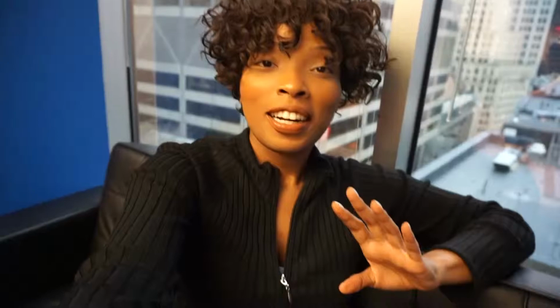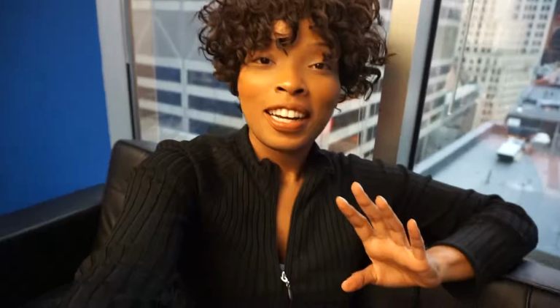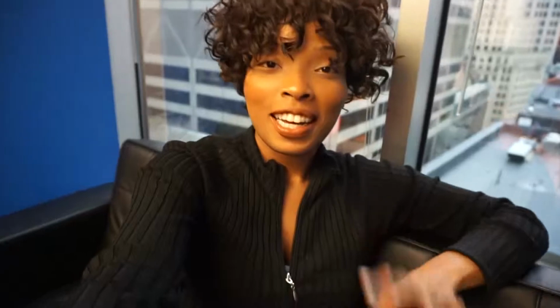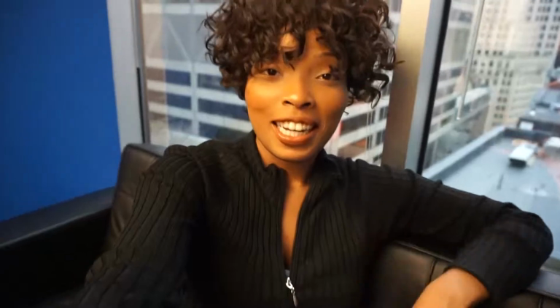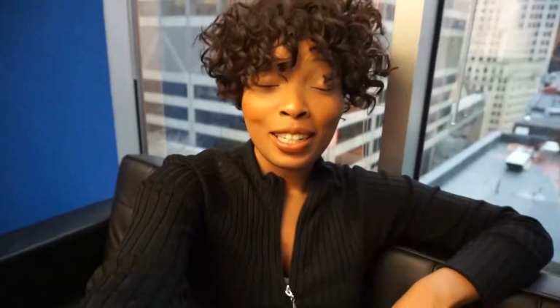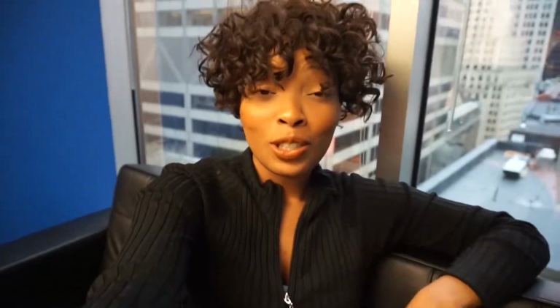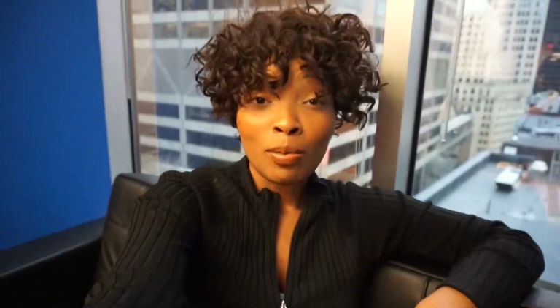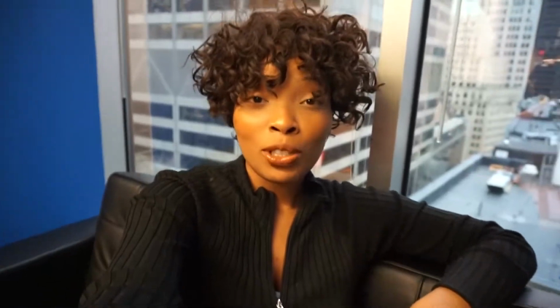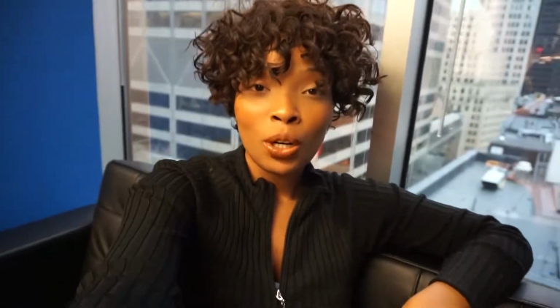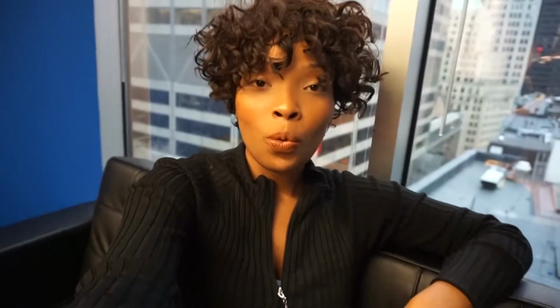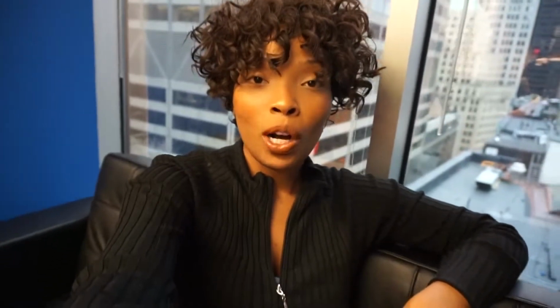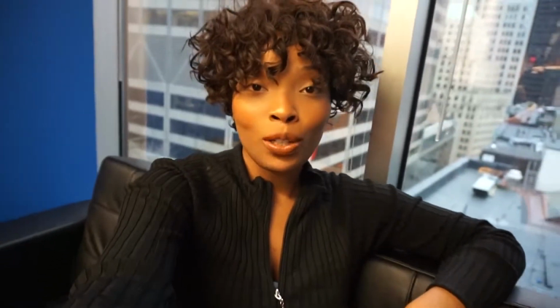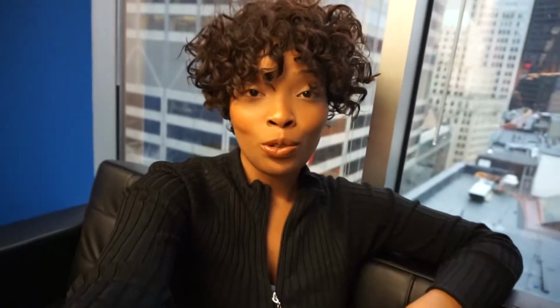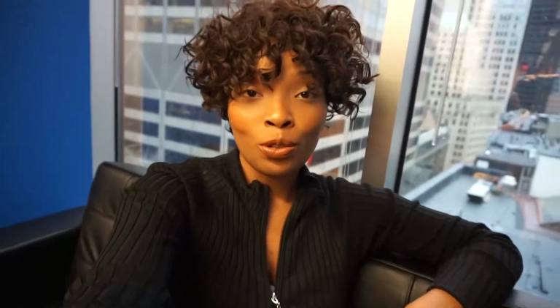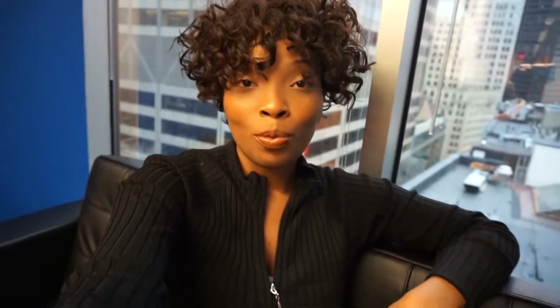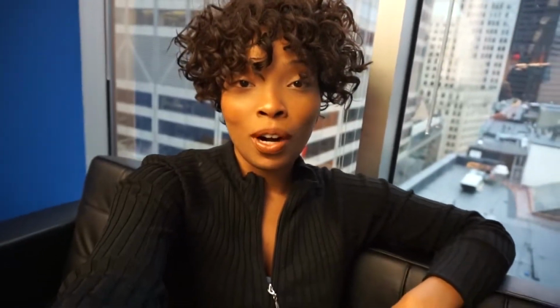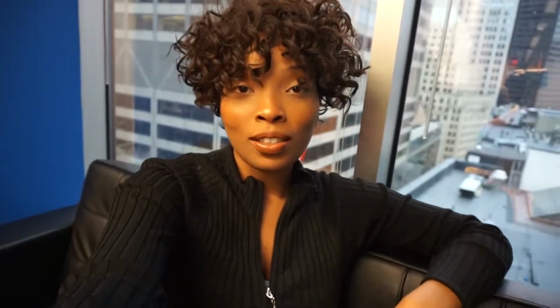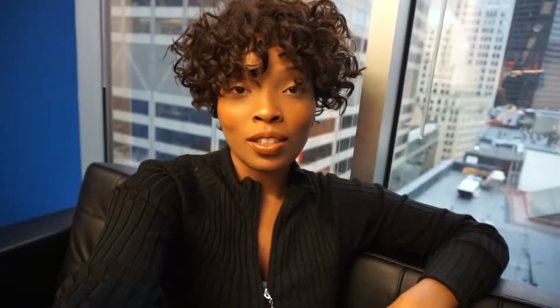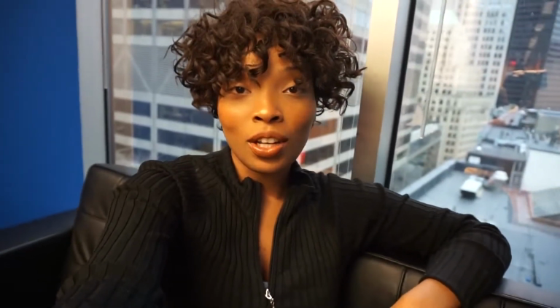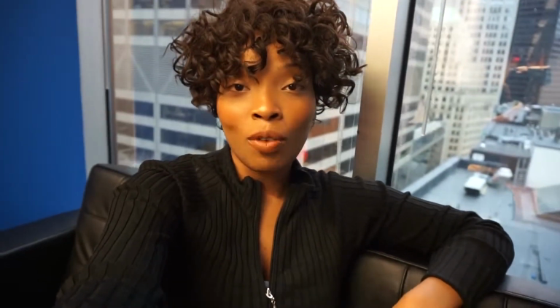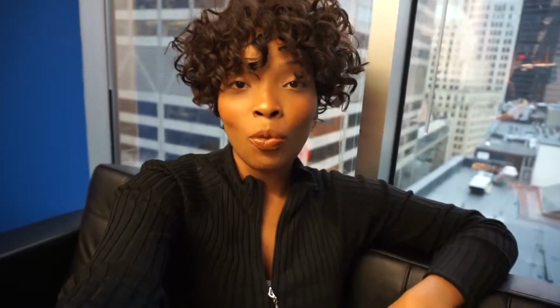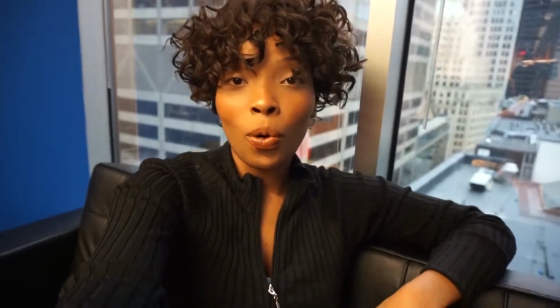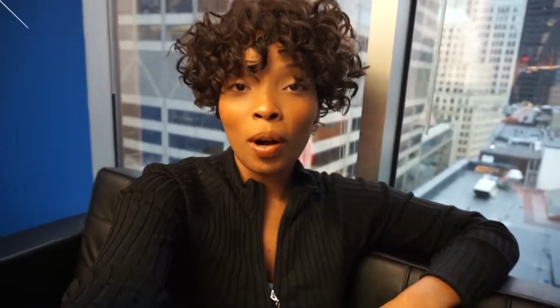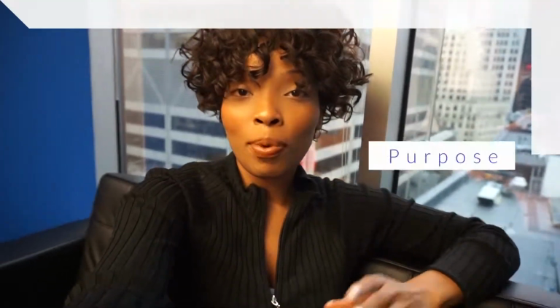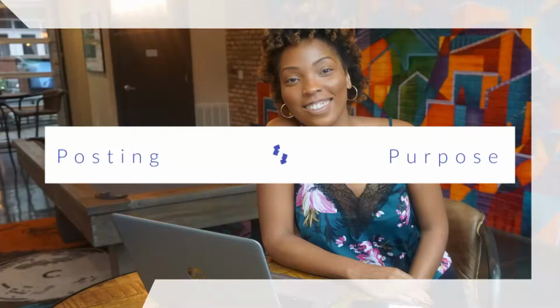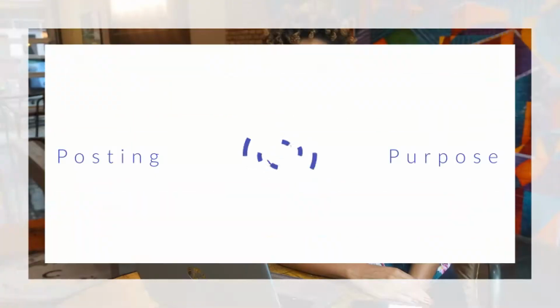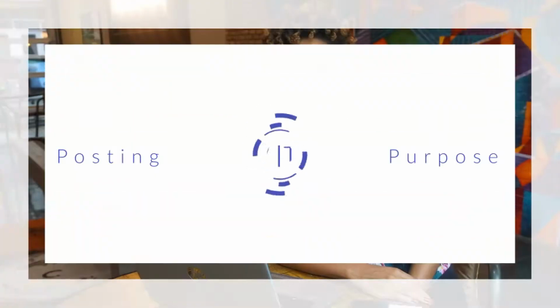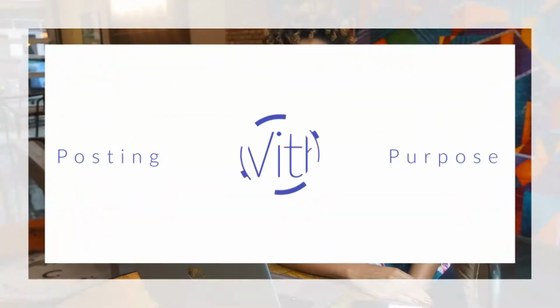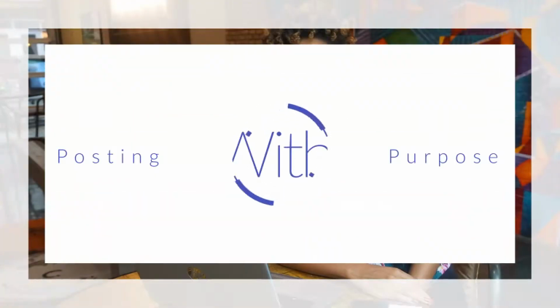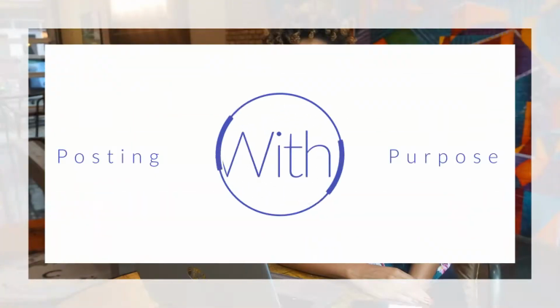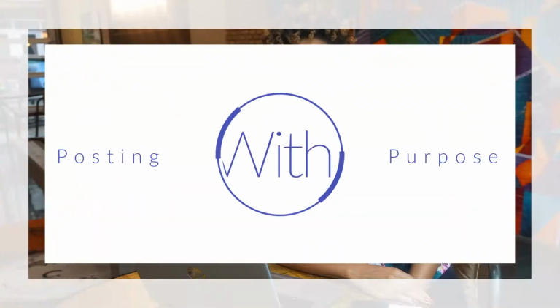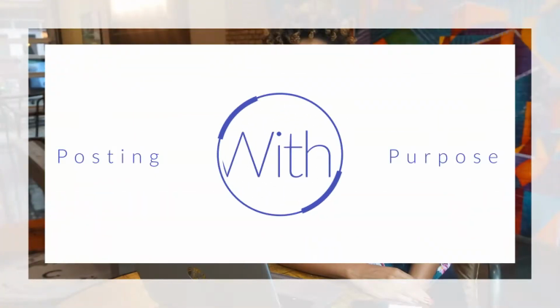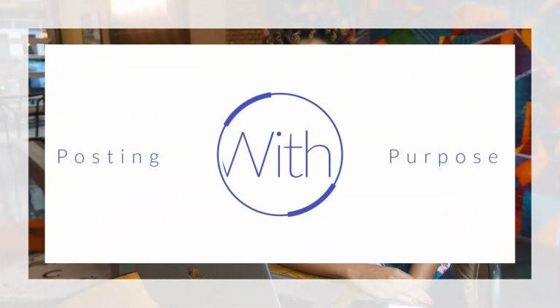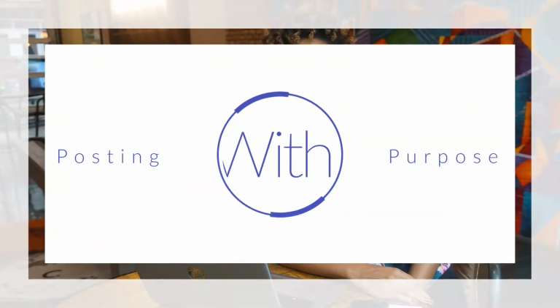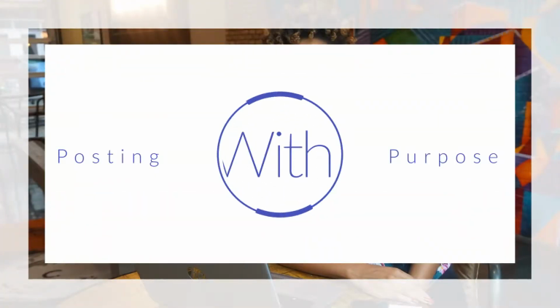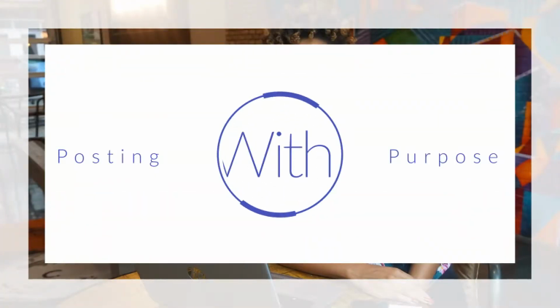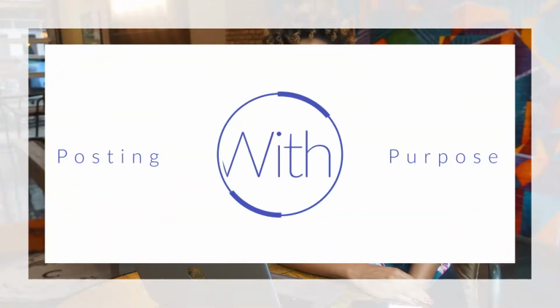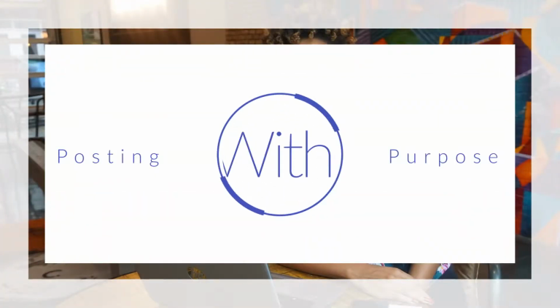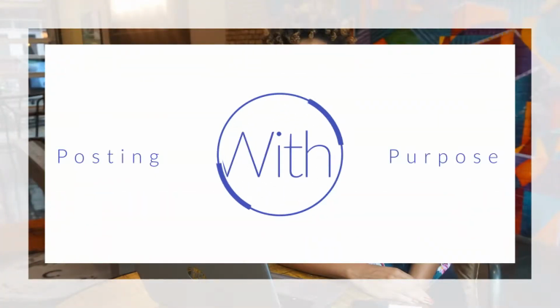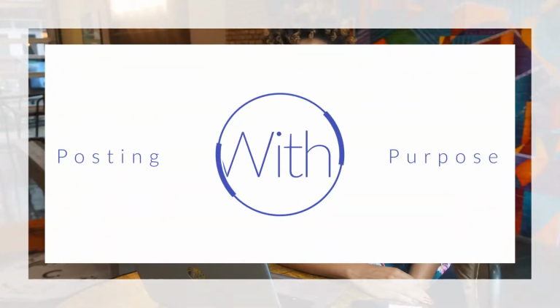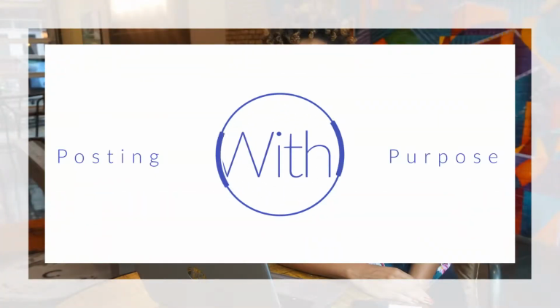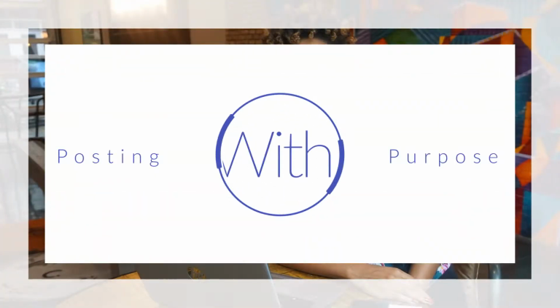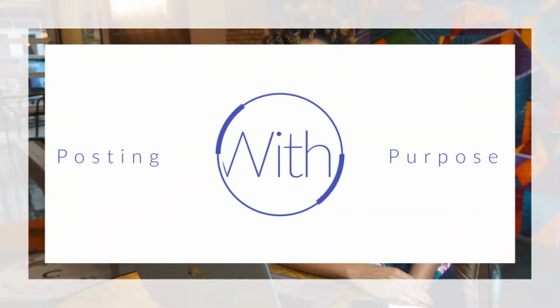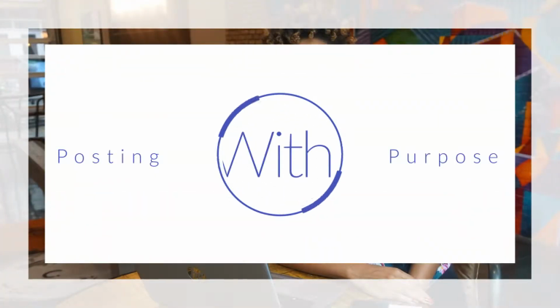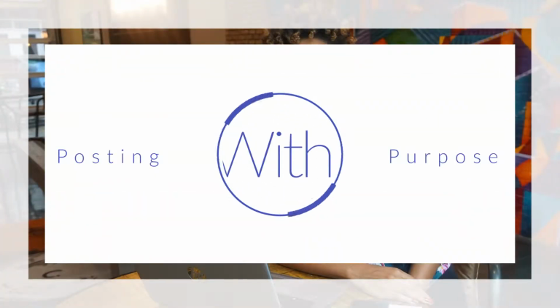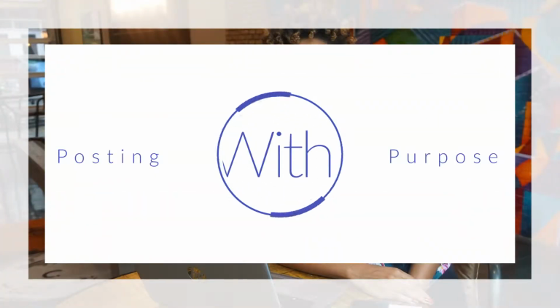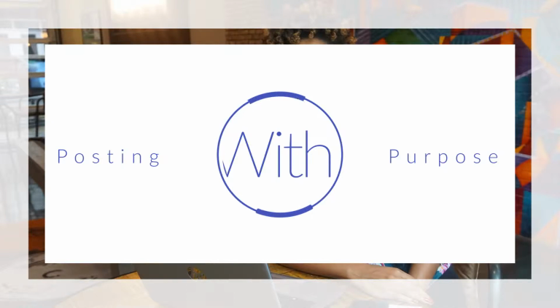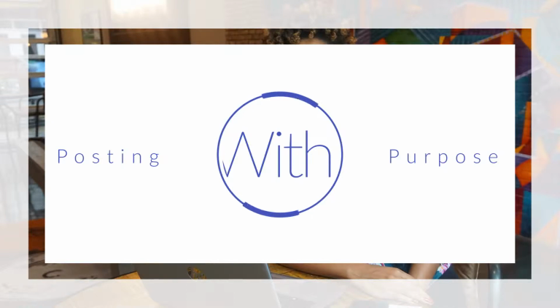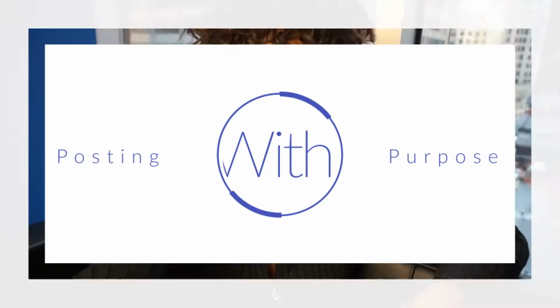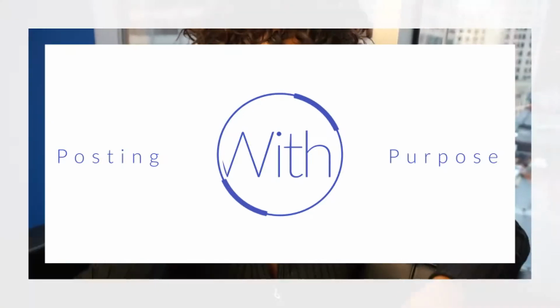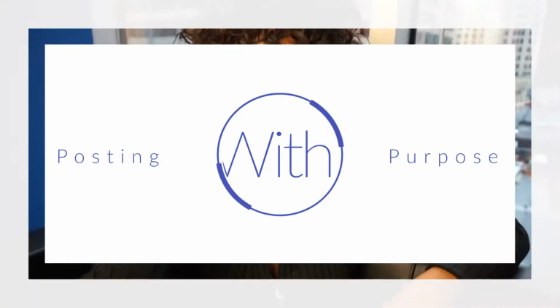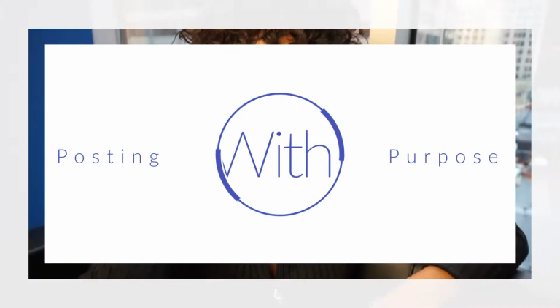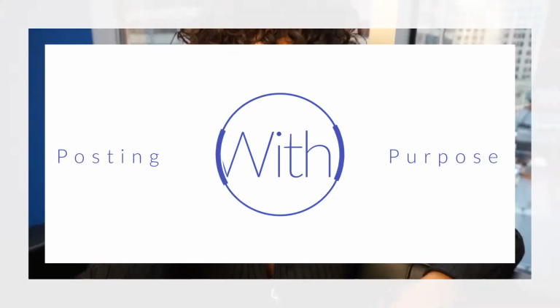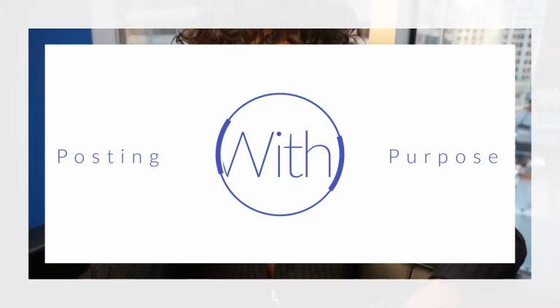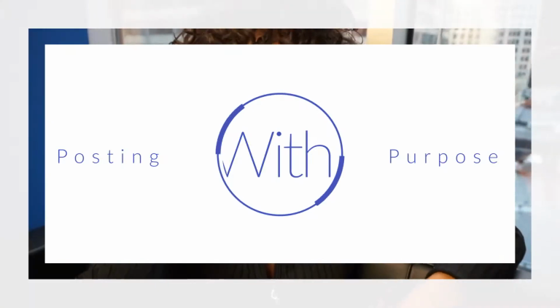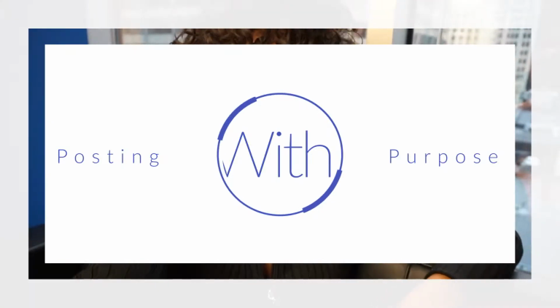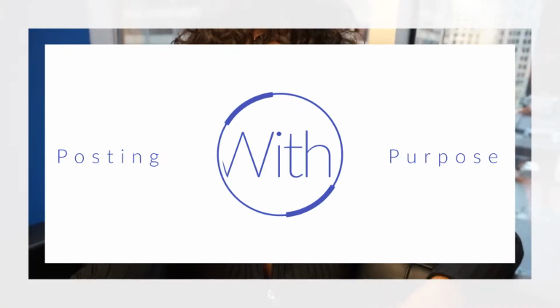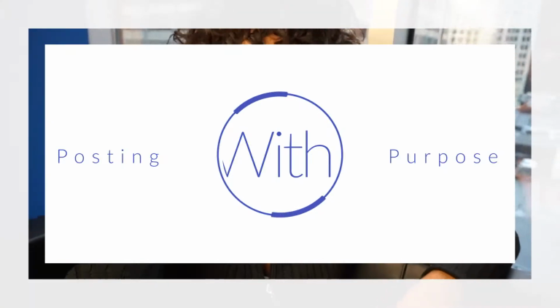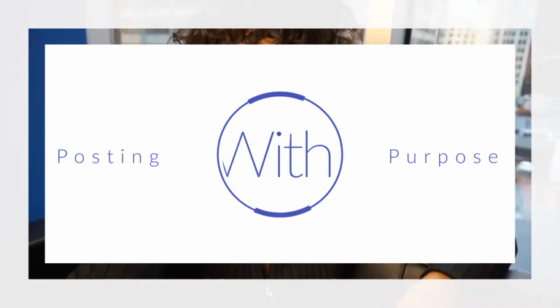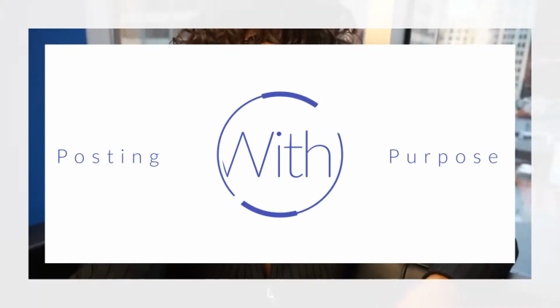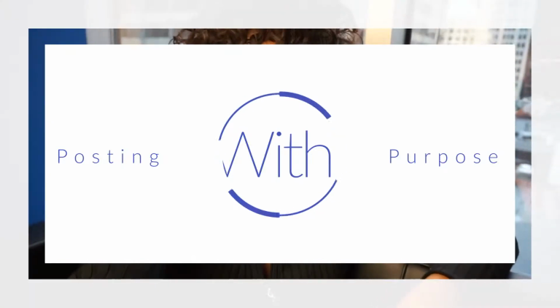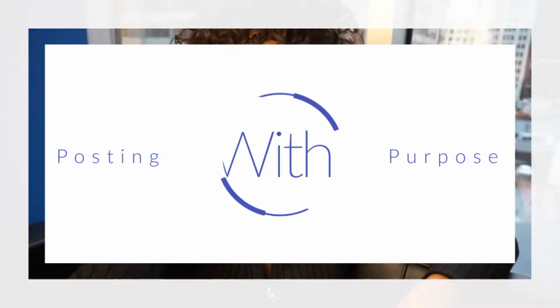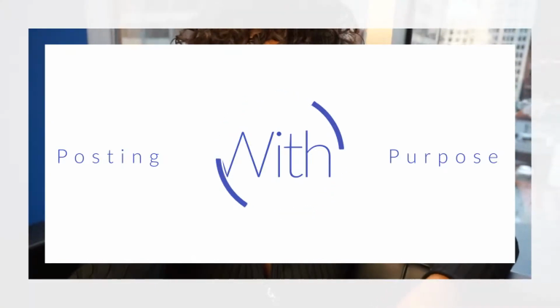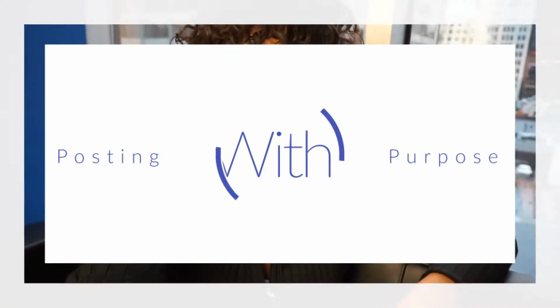Hey guys, I'm going to walk you through the process of what Posting with a Purpose actually is and how I'm going to help you with your Instagram content plan.